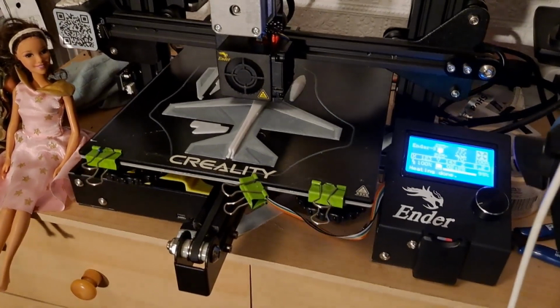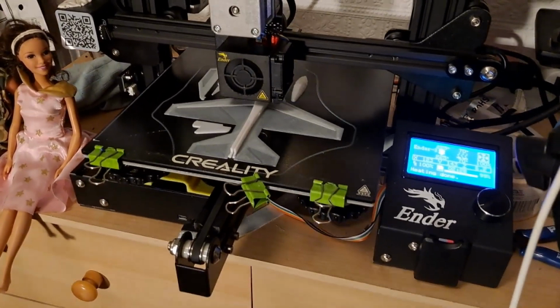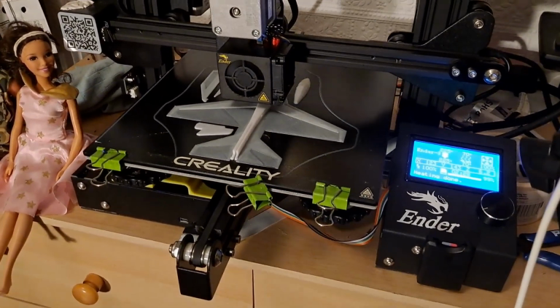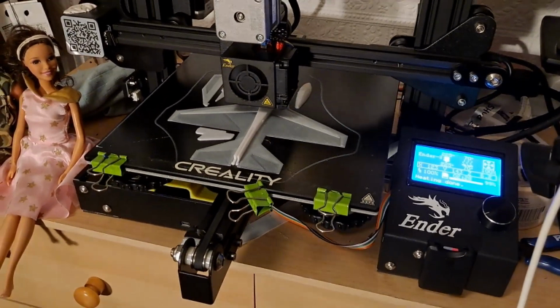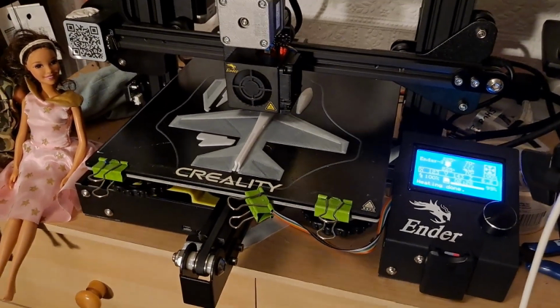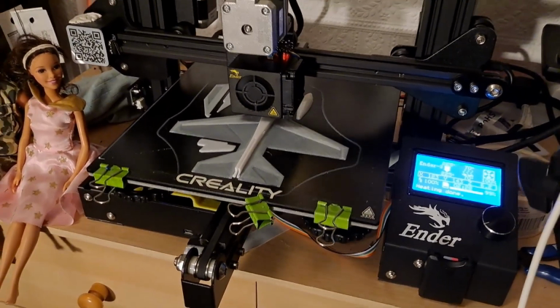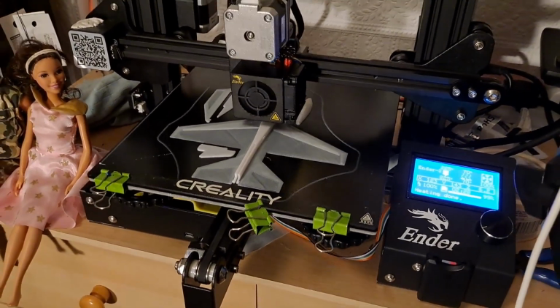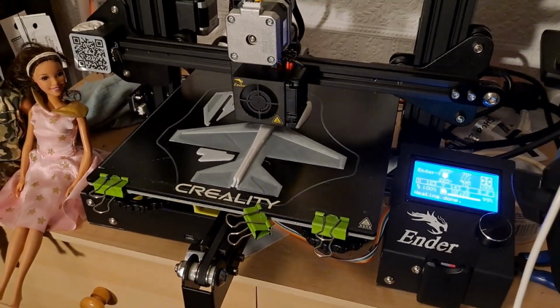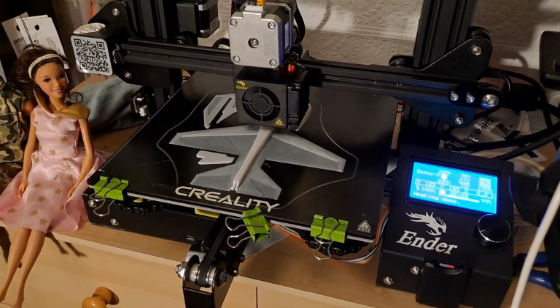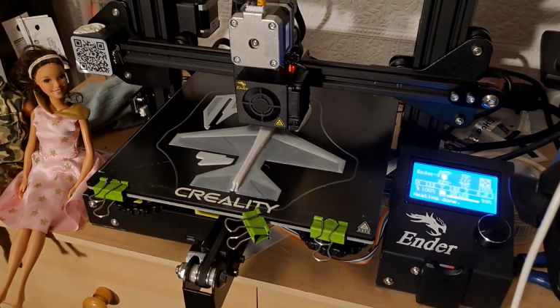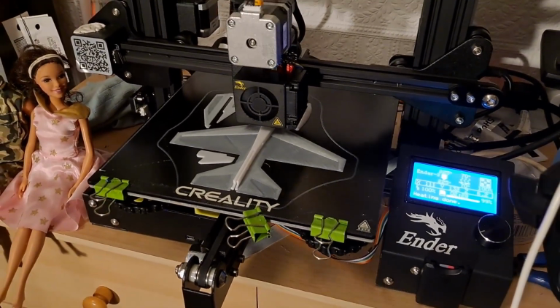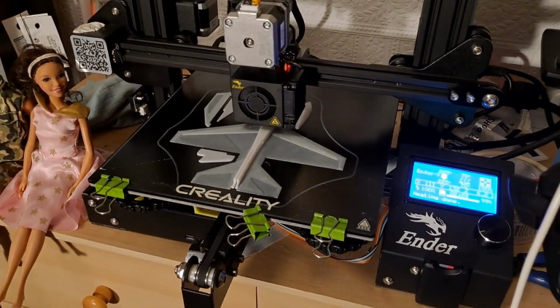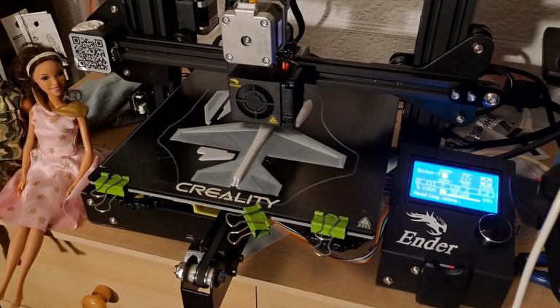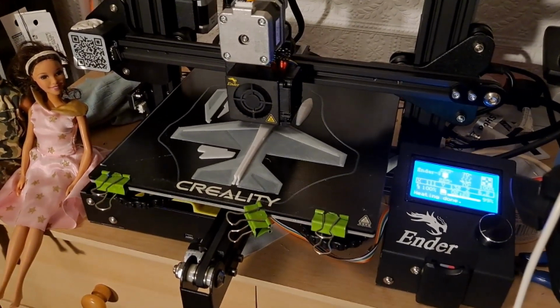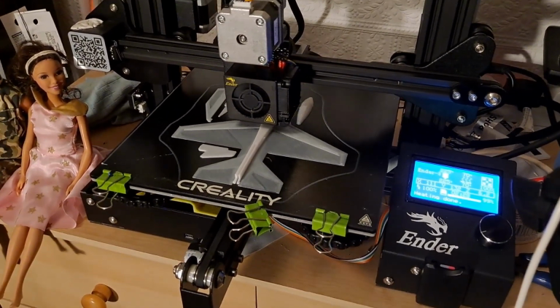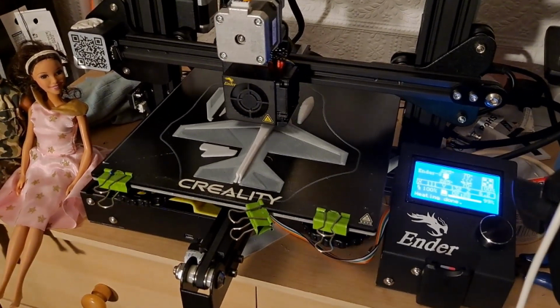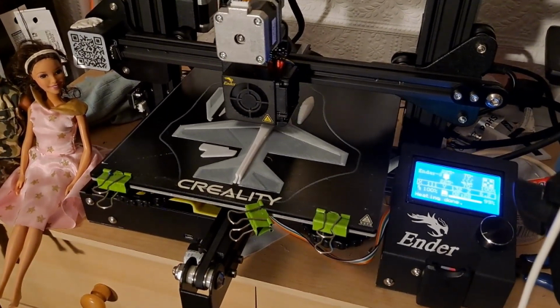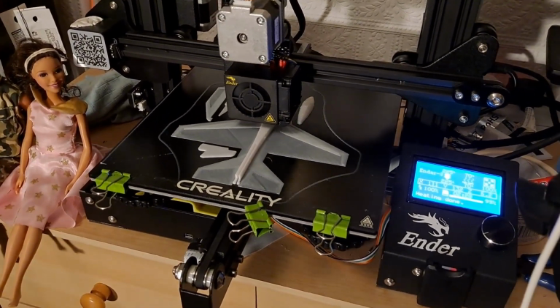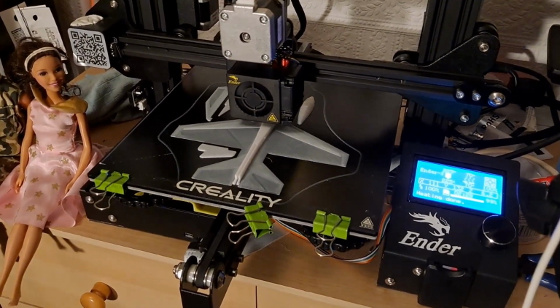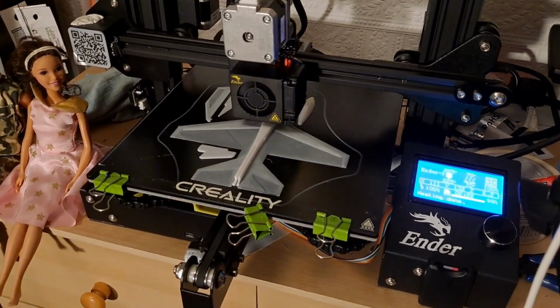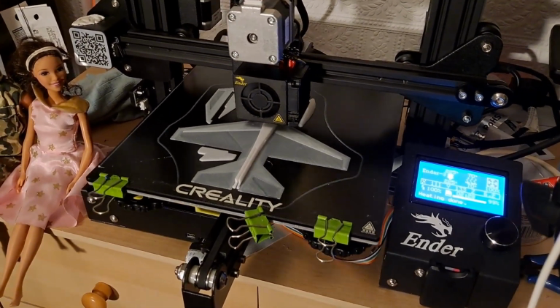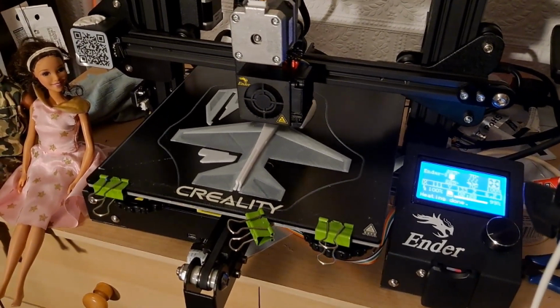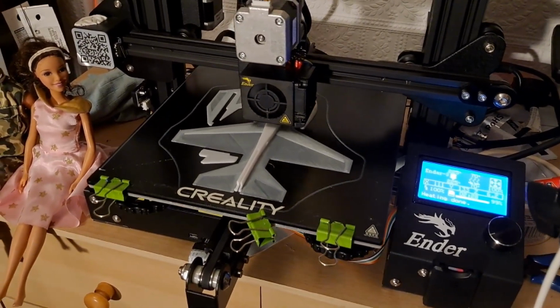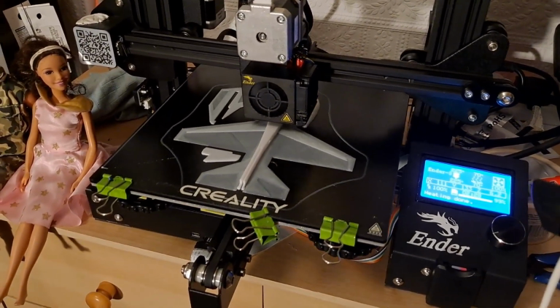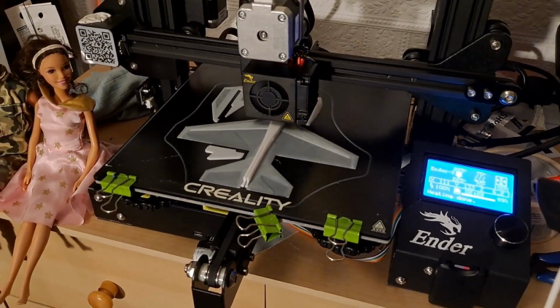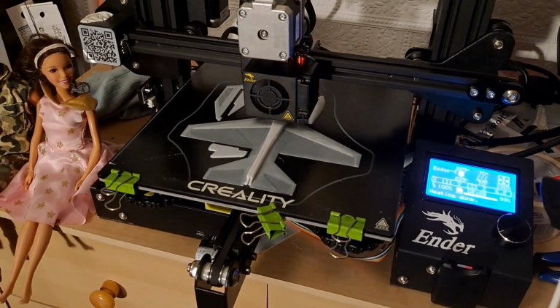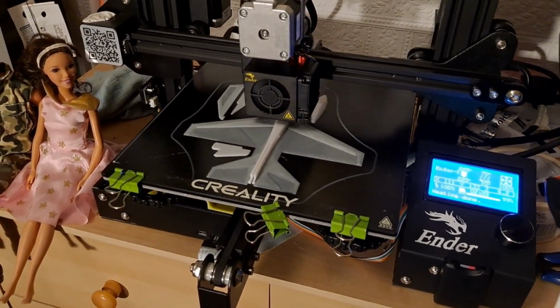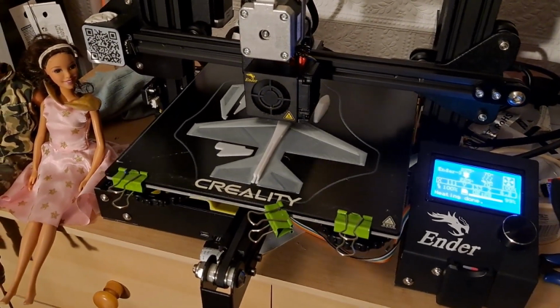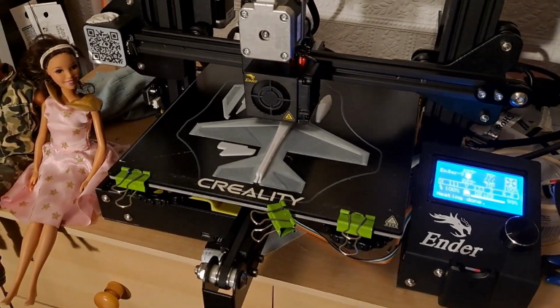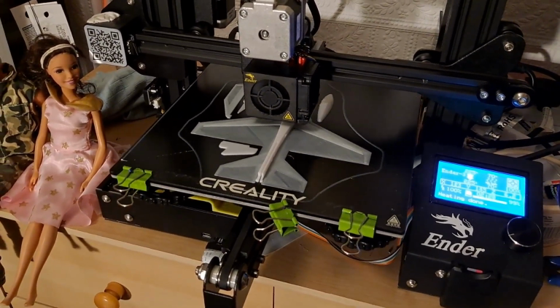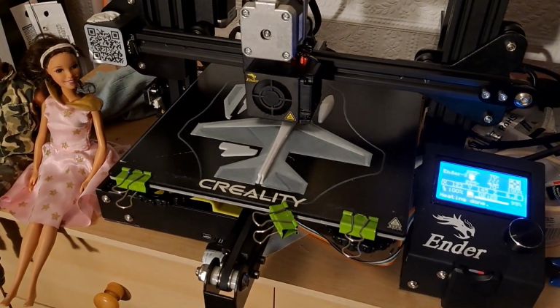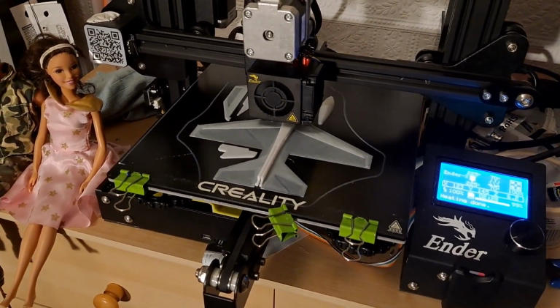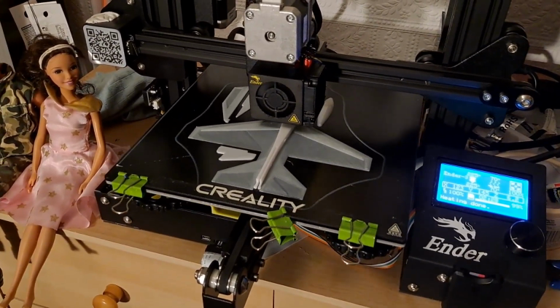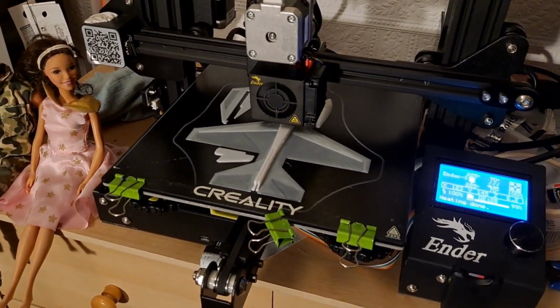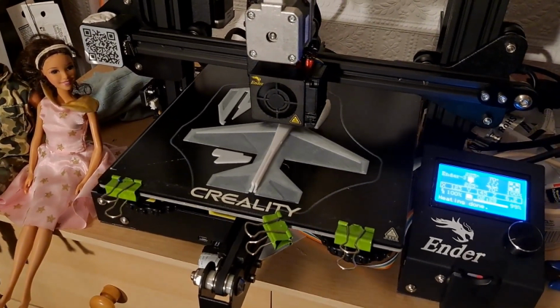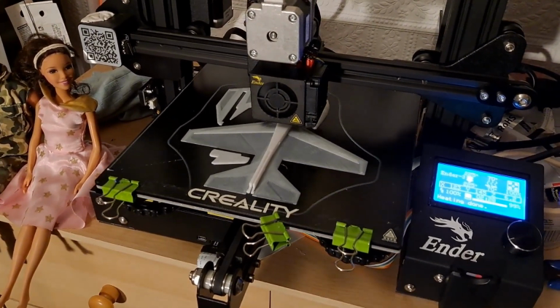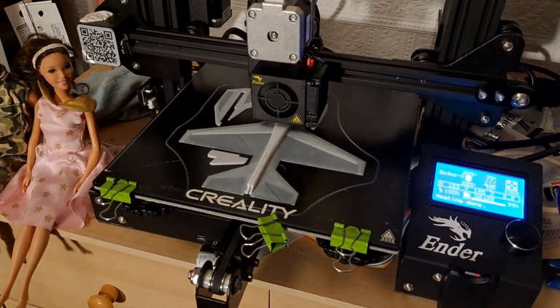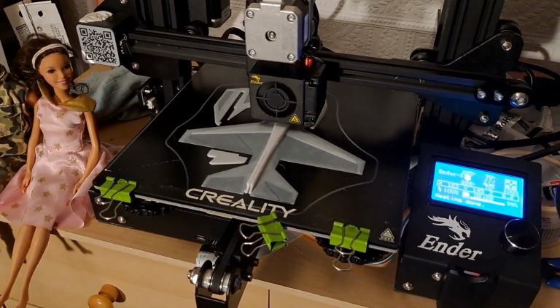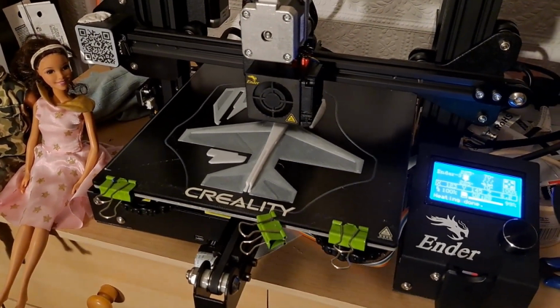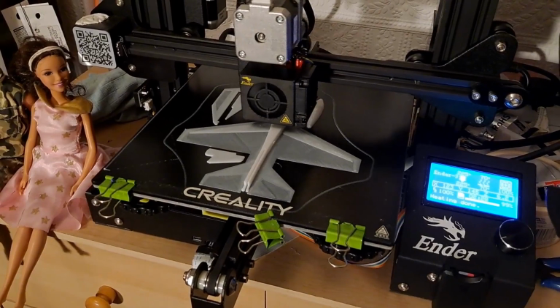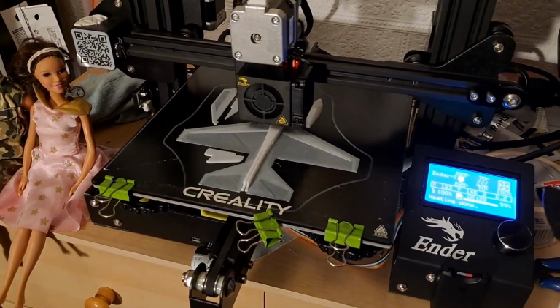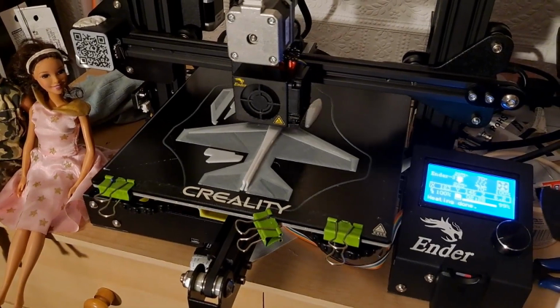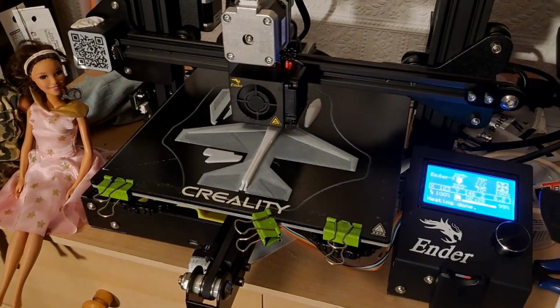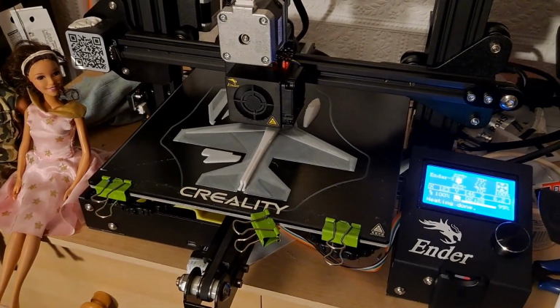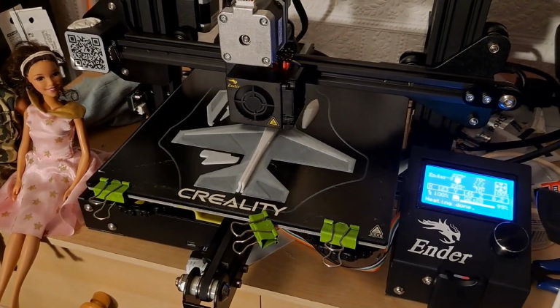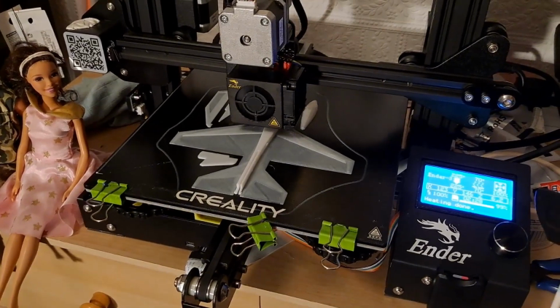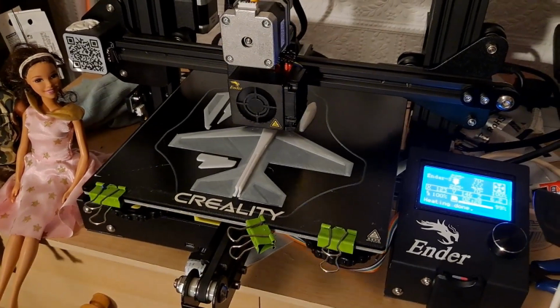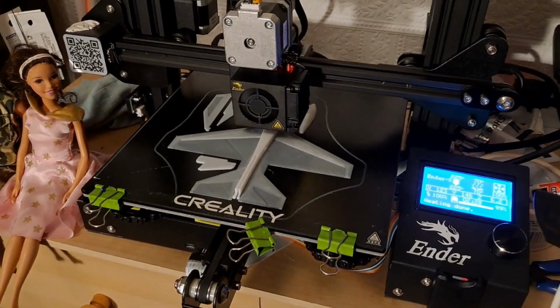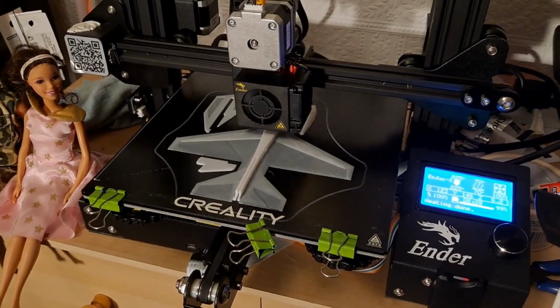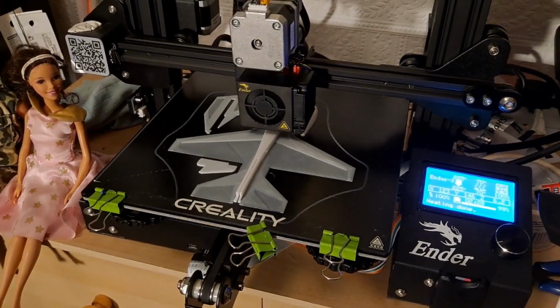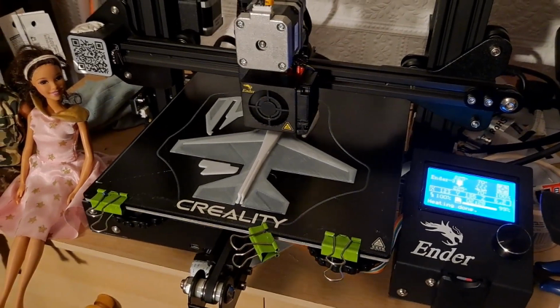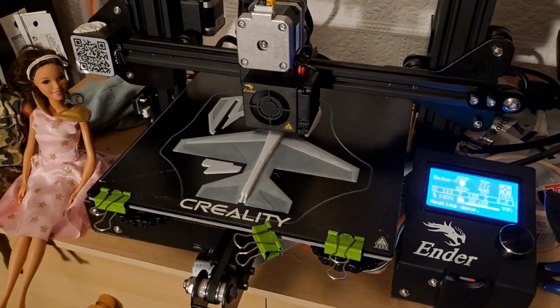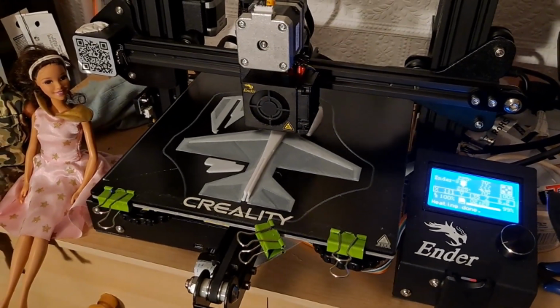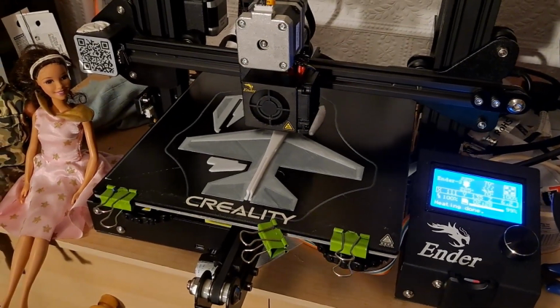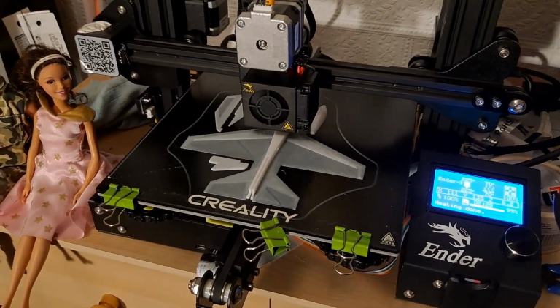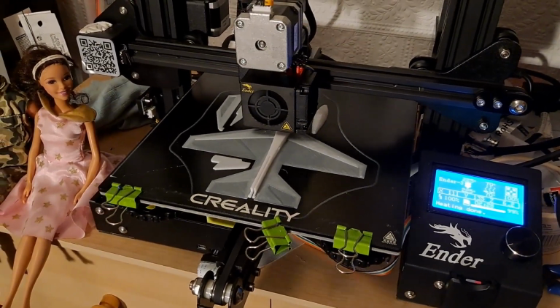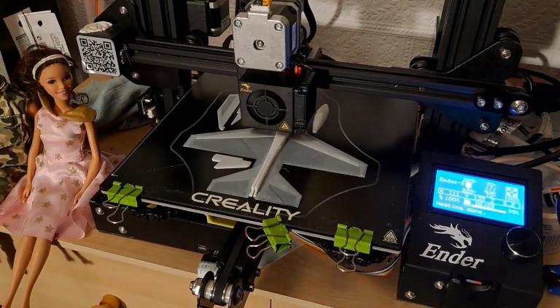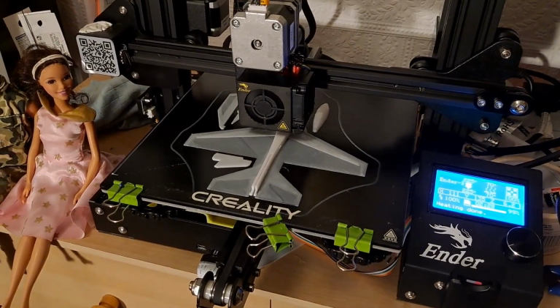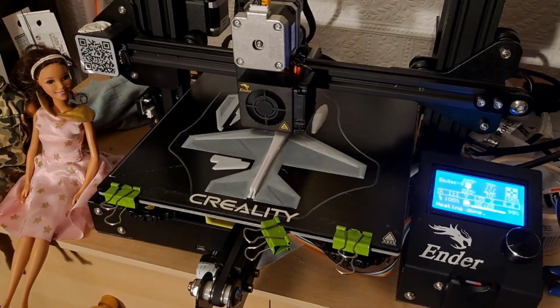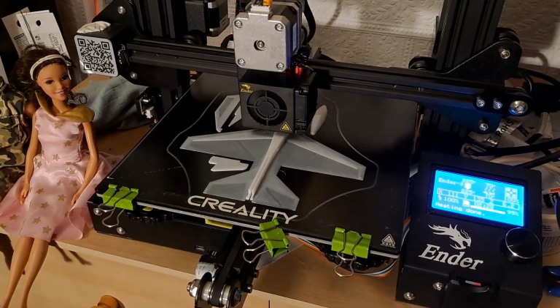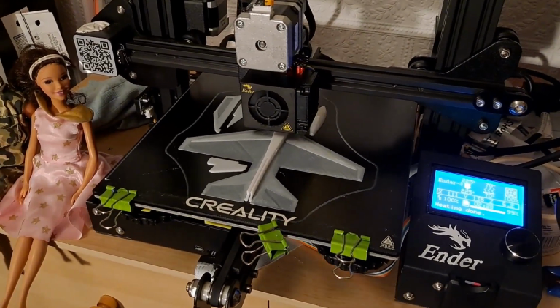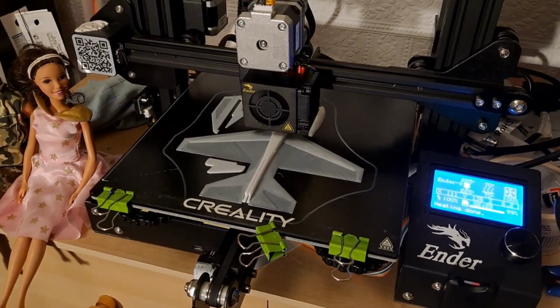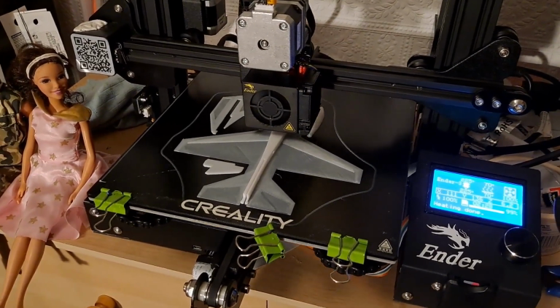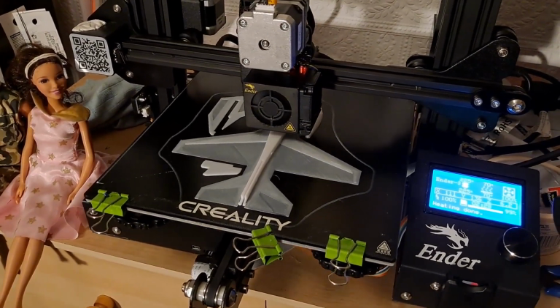This is another F-16, but this one is designed to be catapult launched.